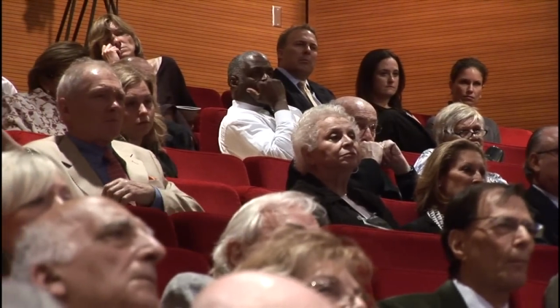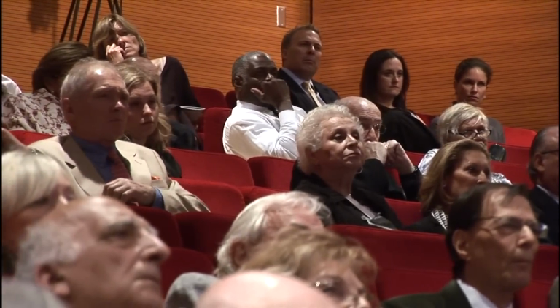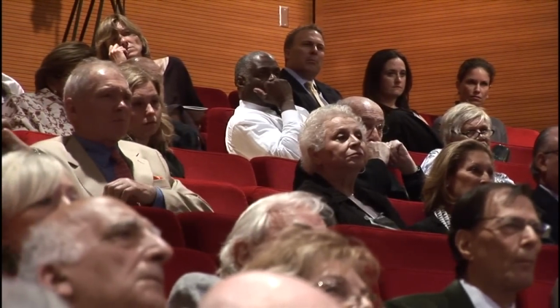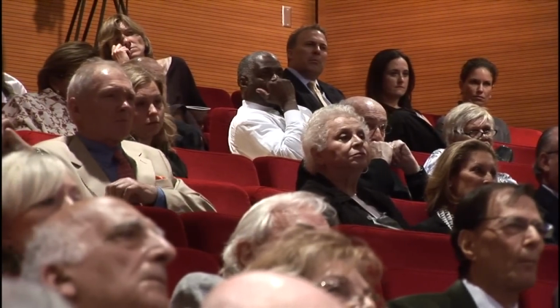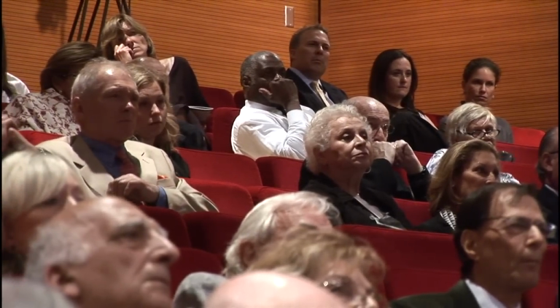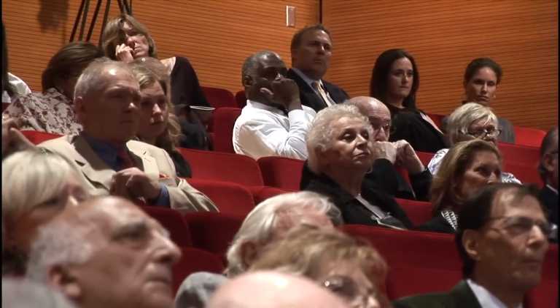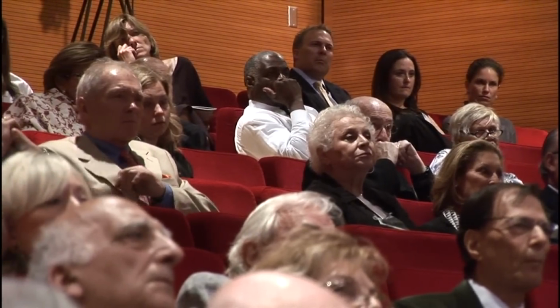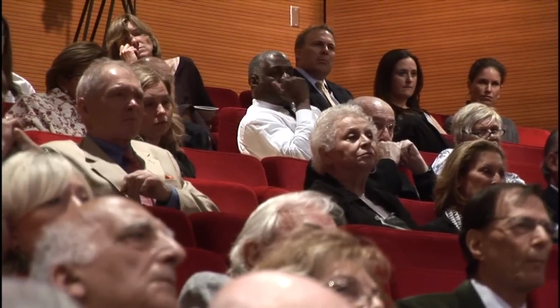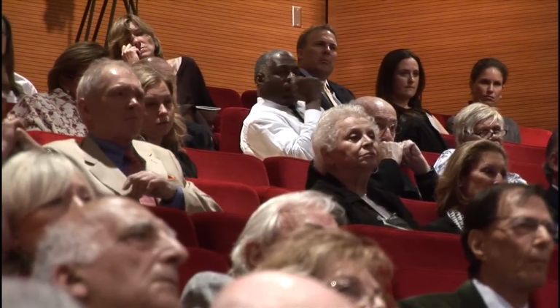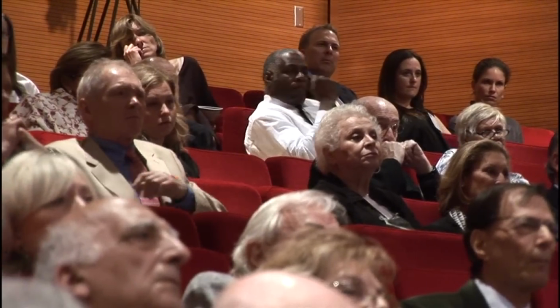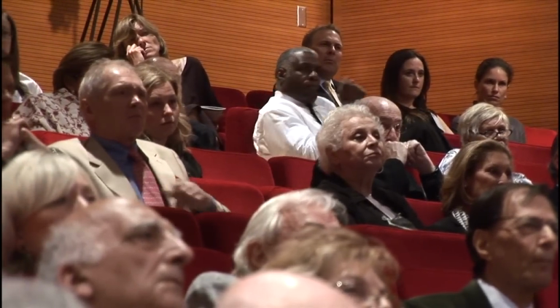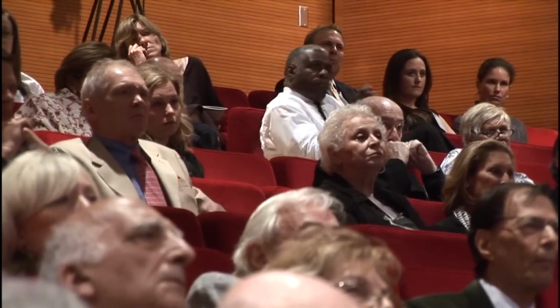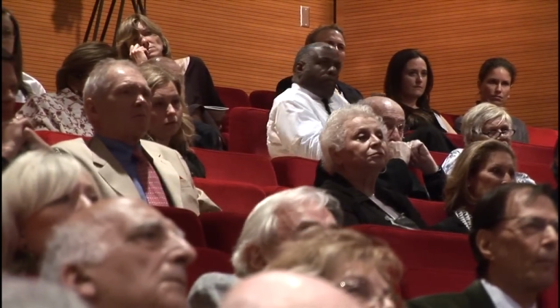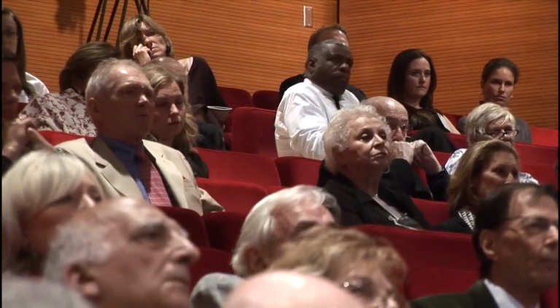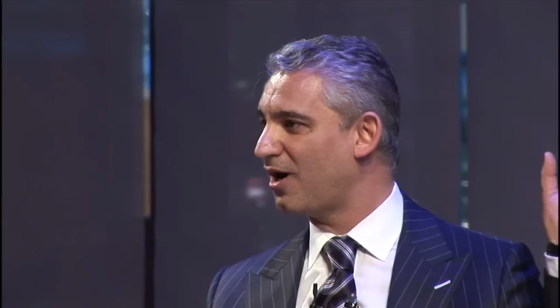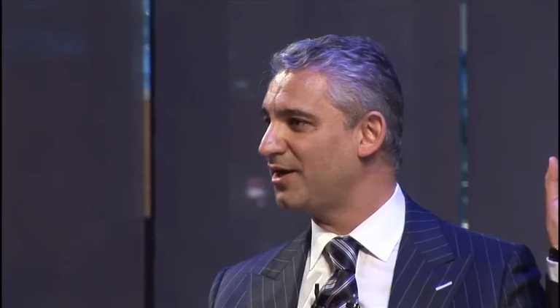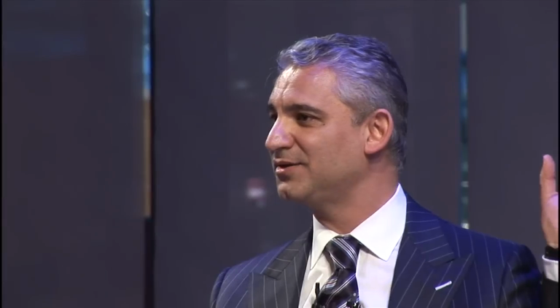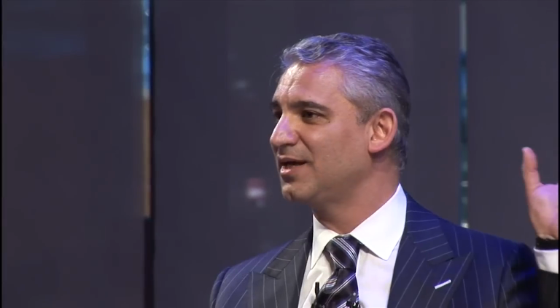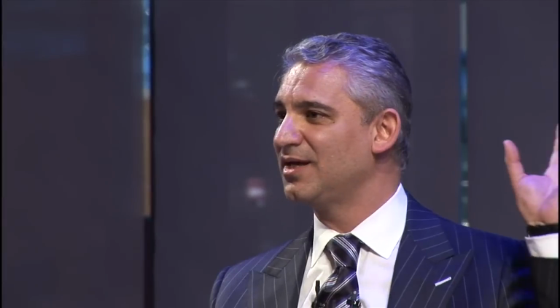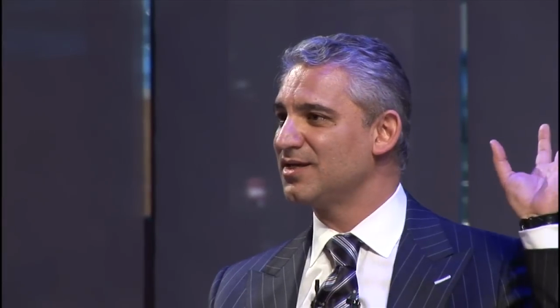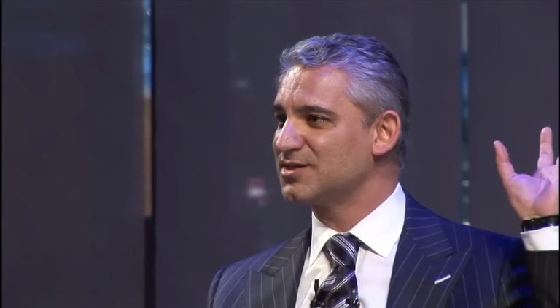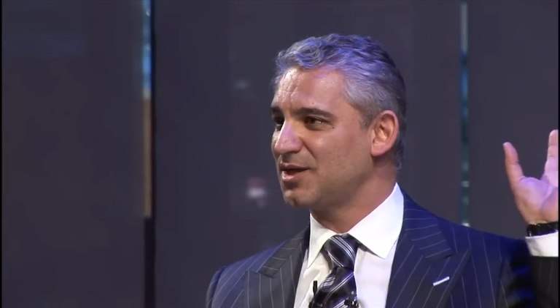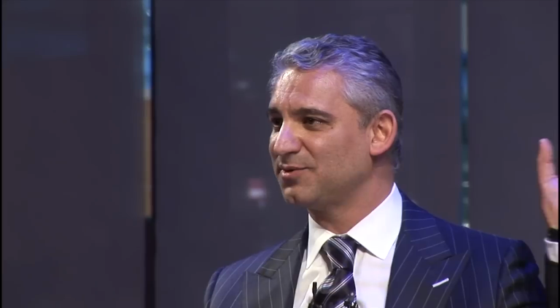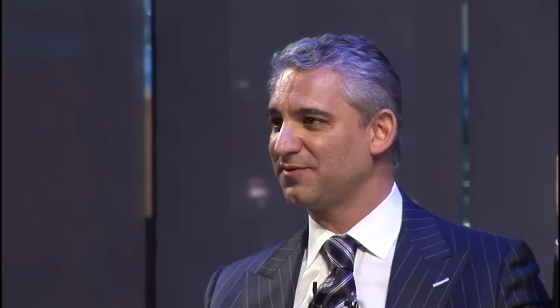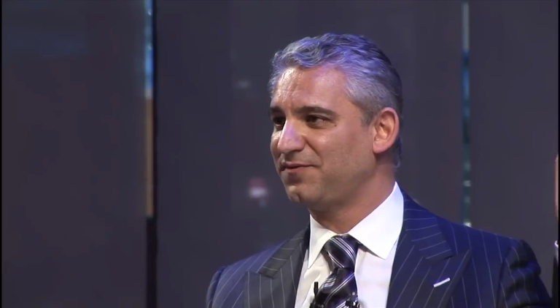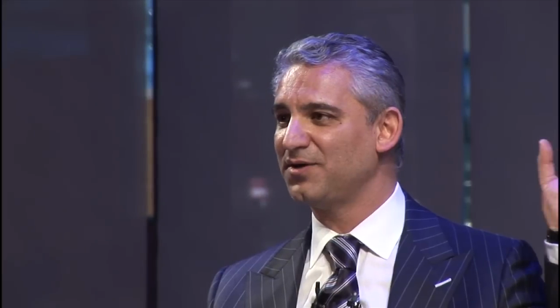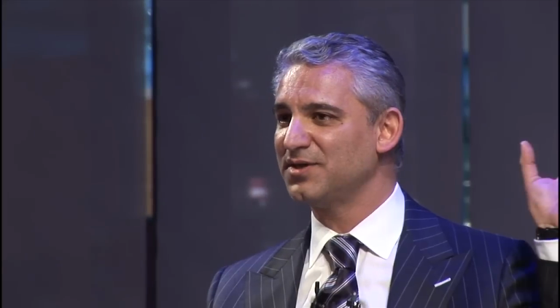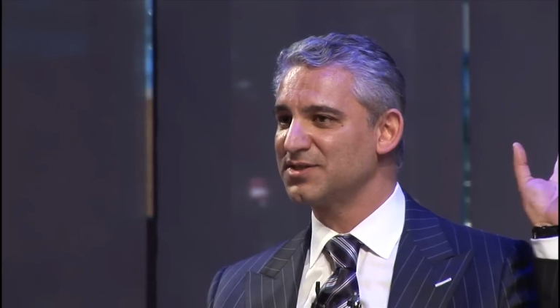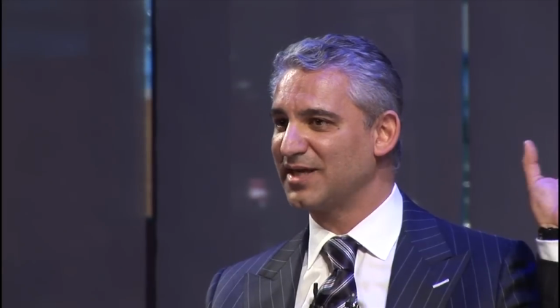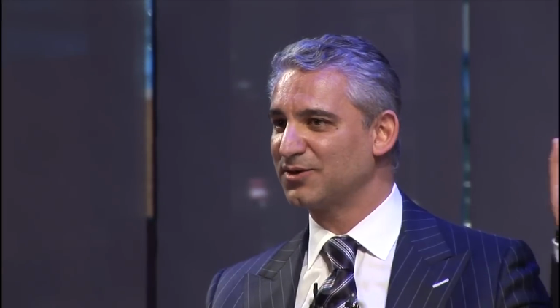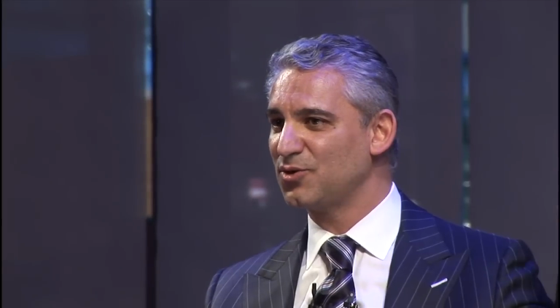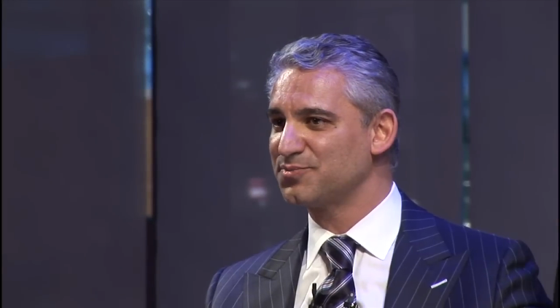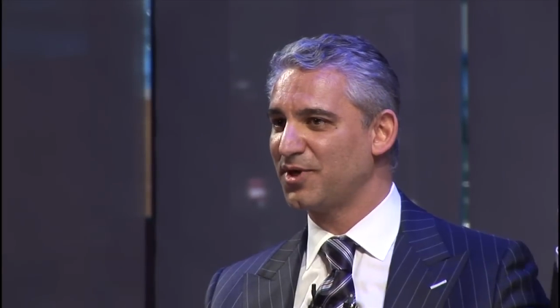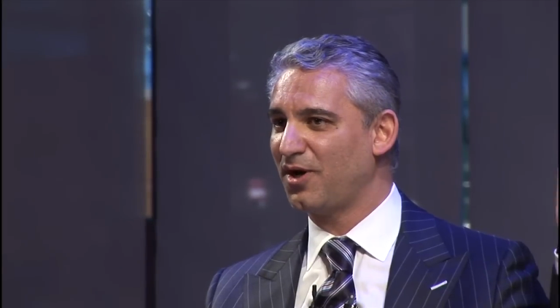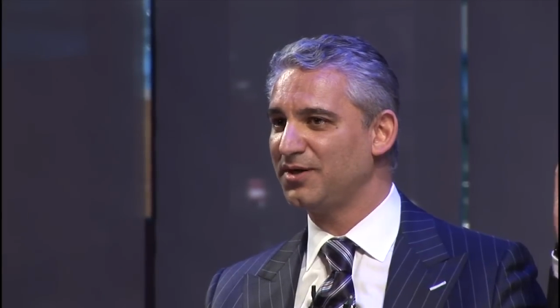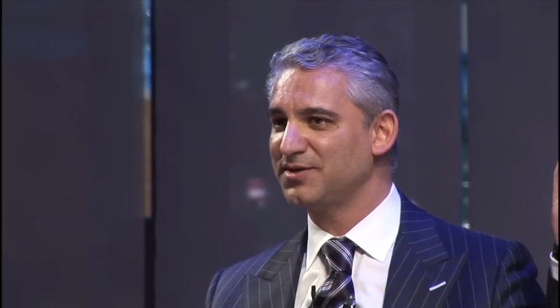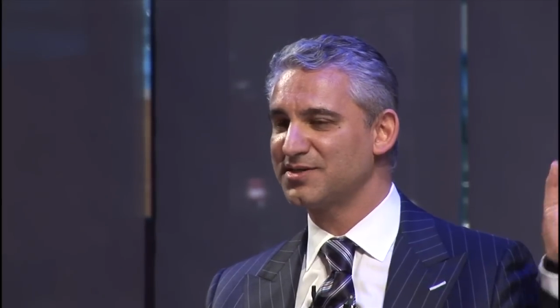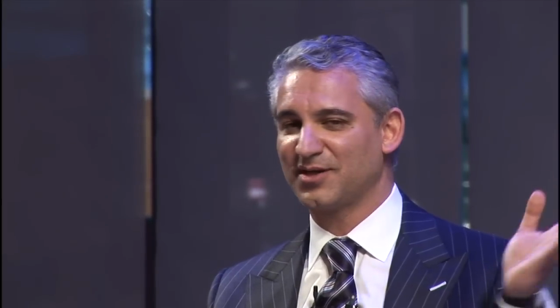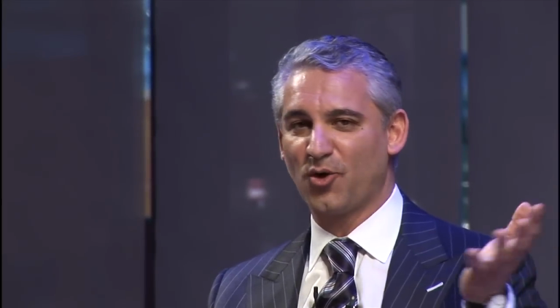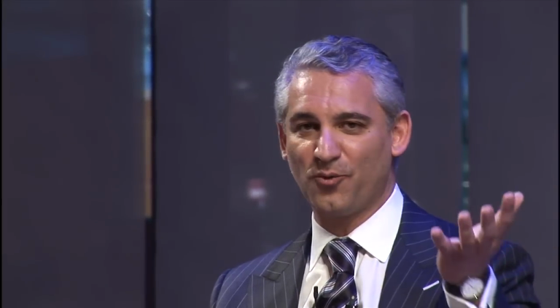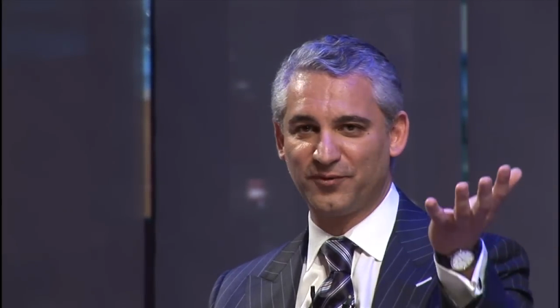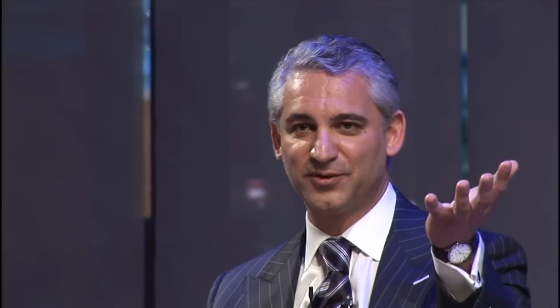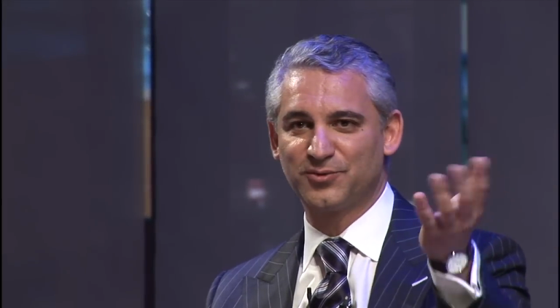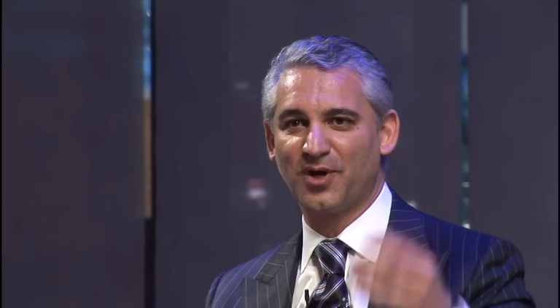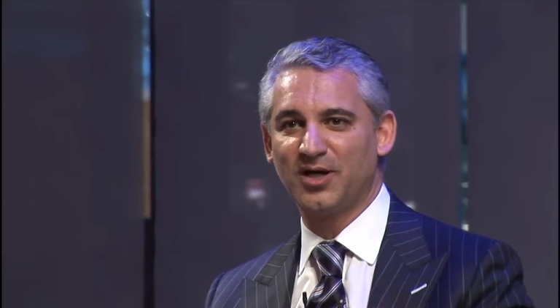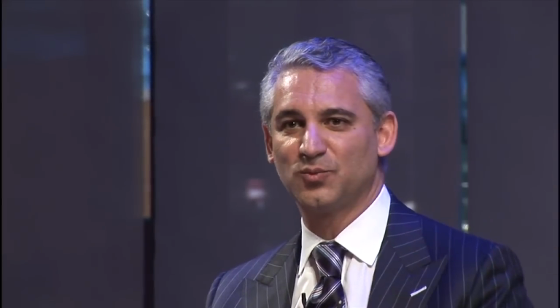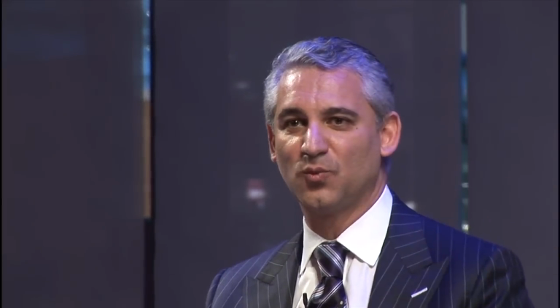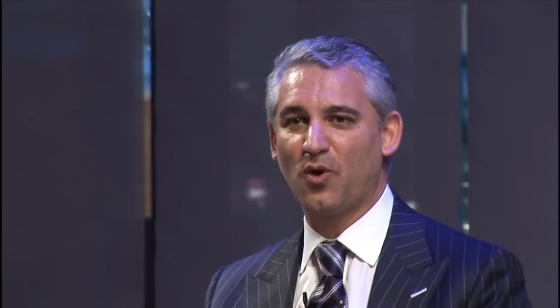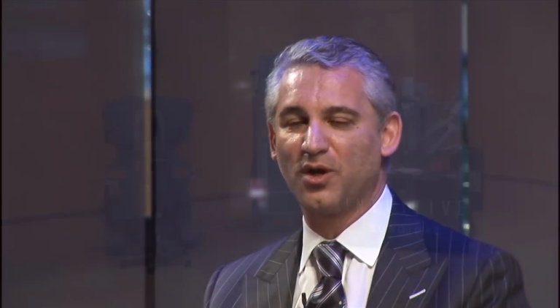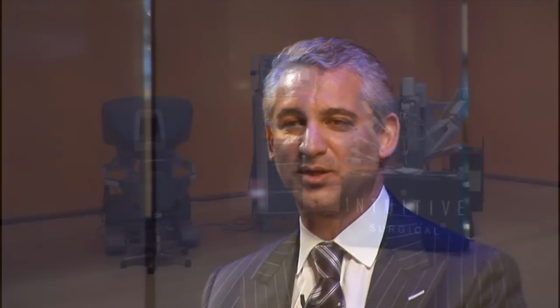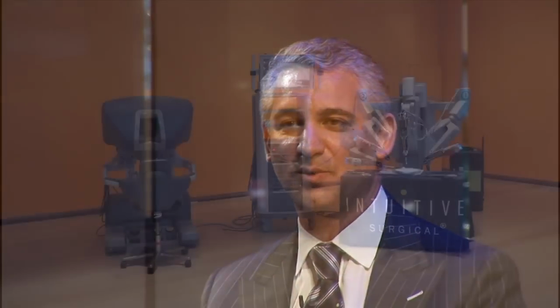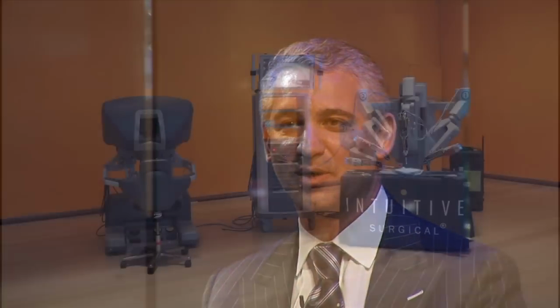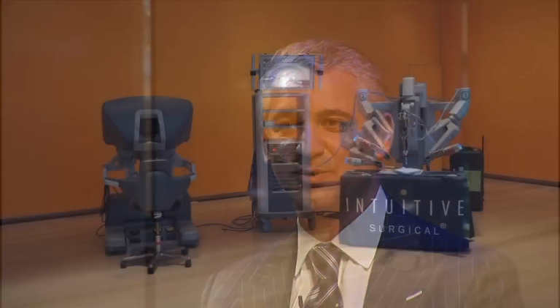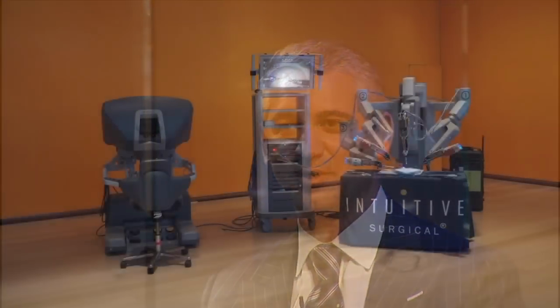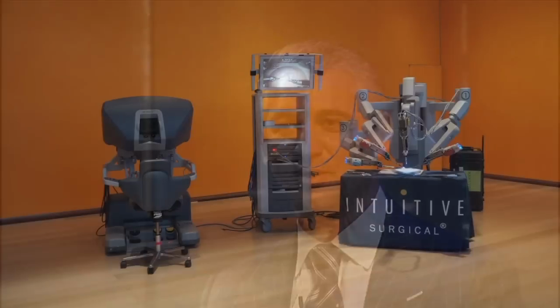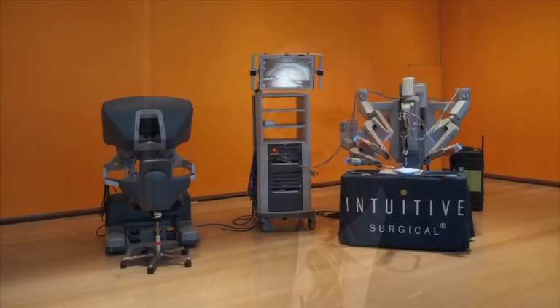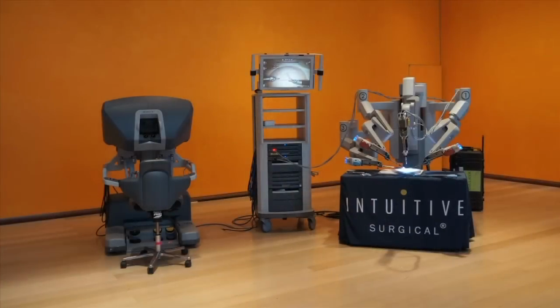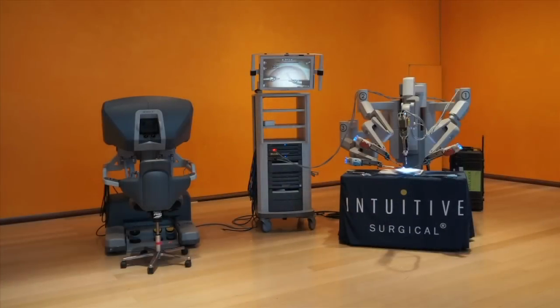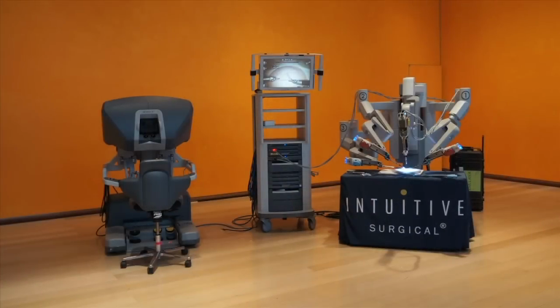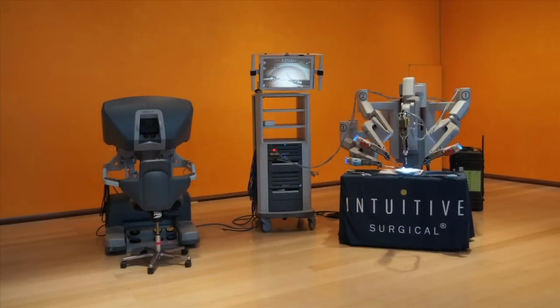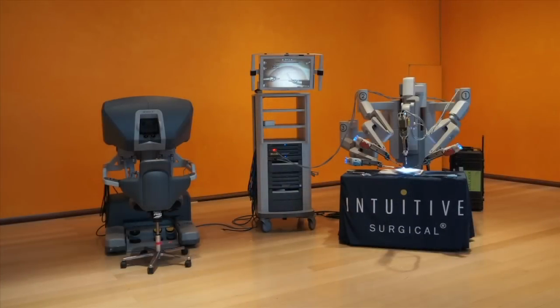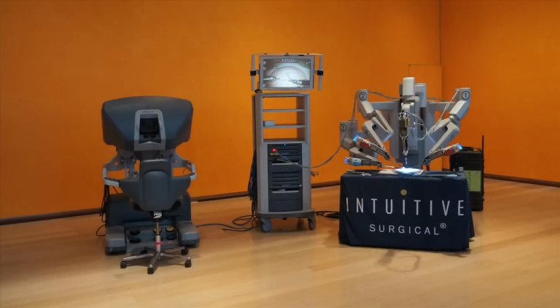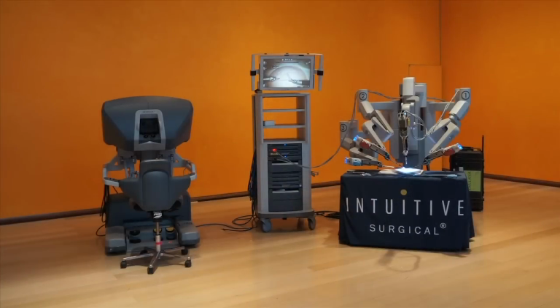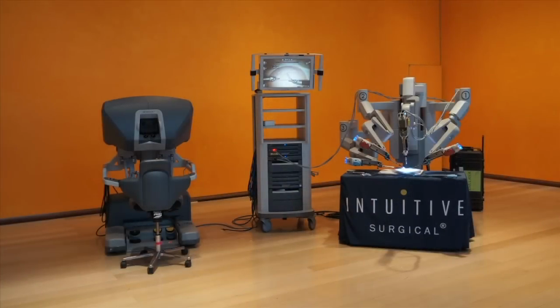Hopefully tonight we walk away with another brand new robot.